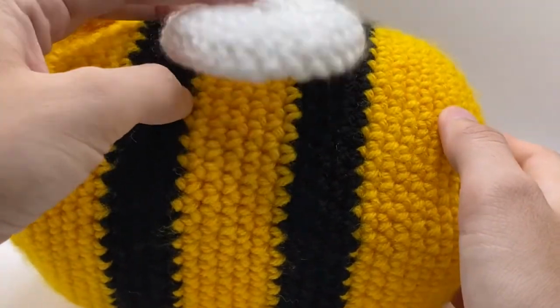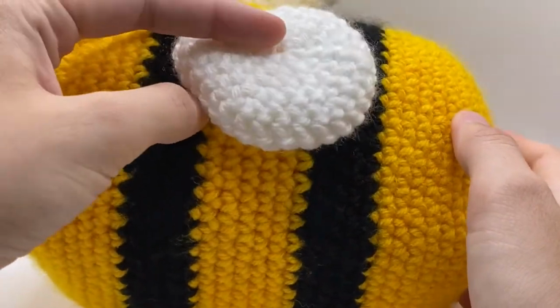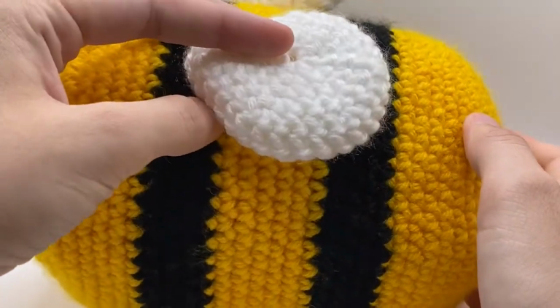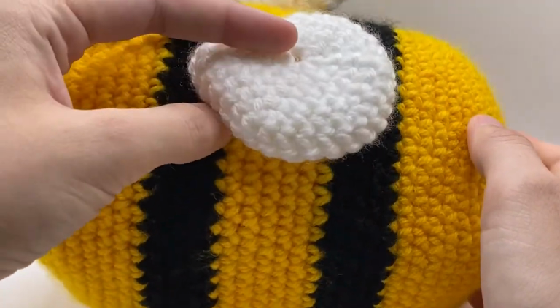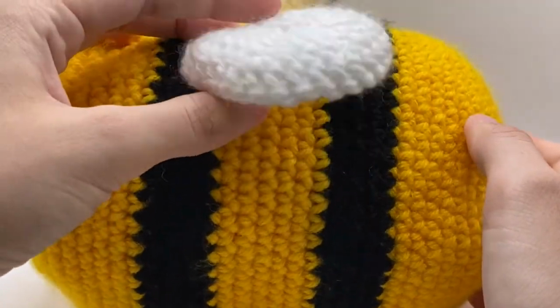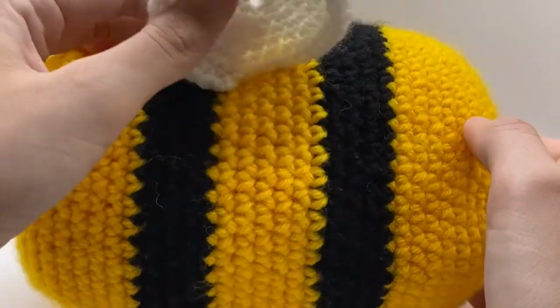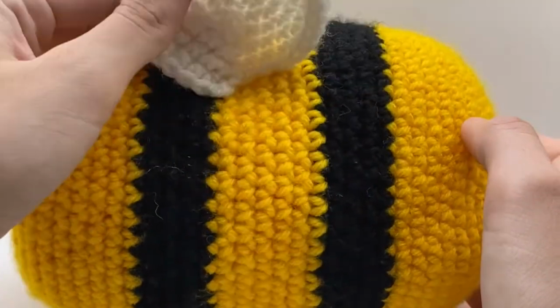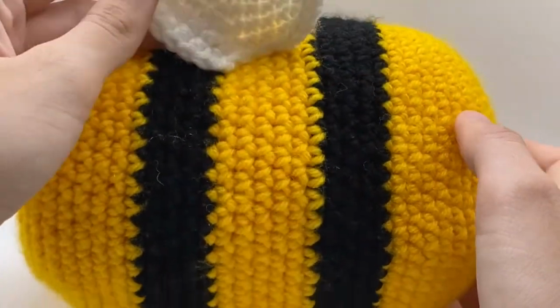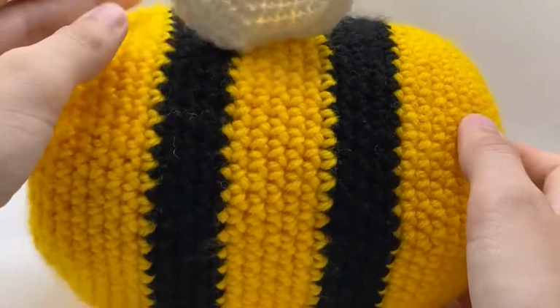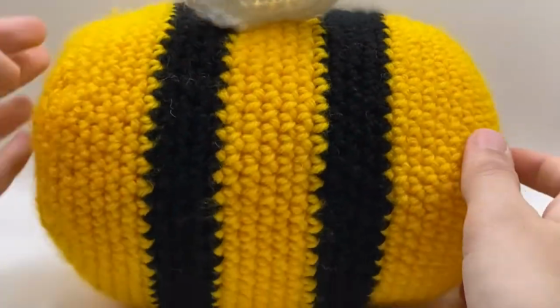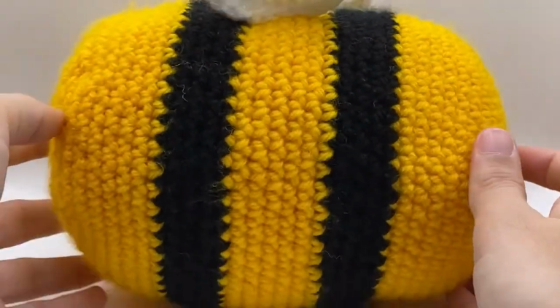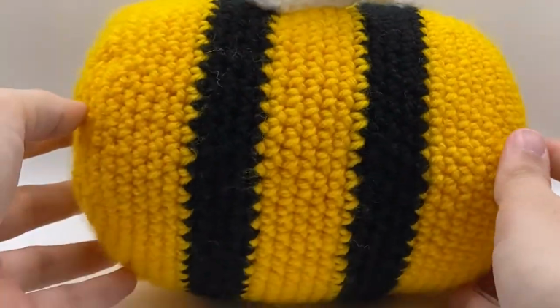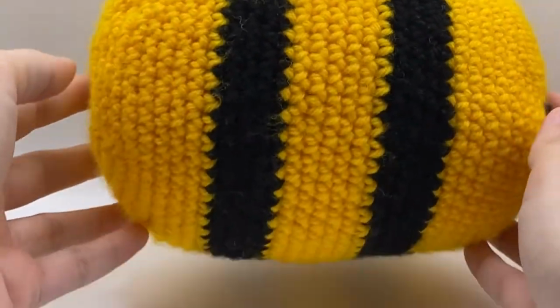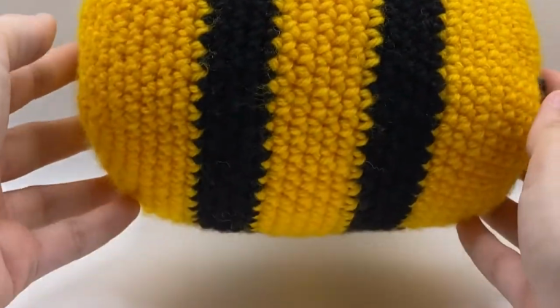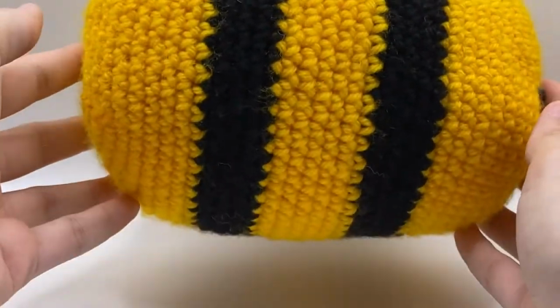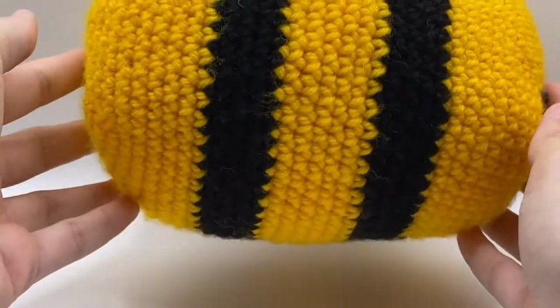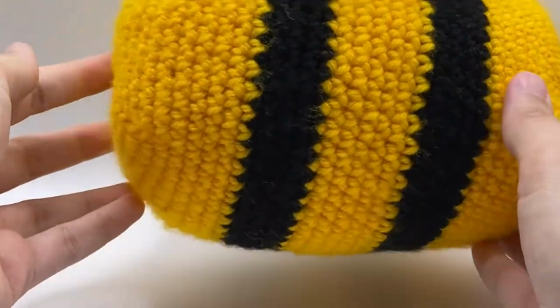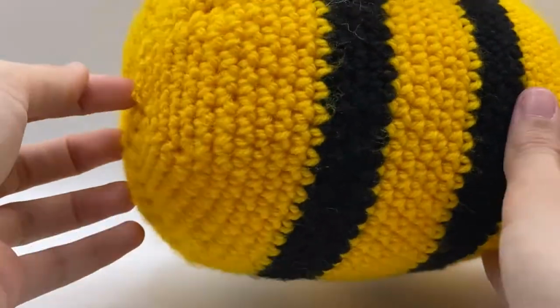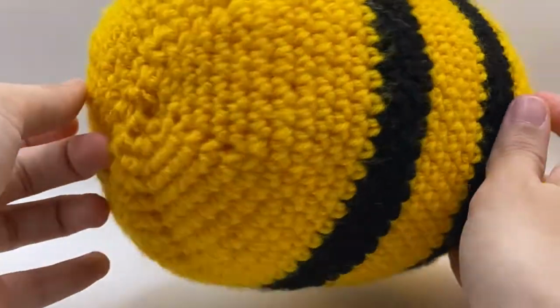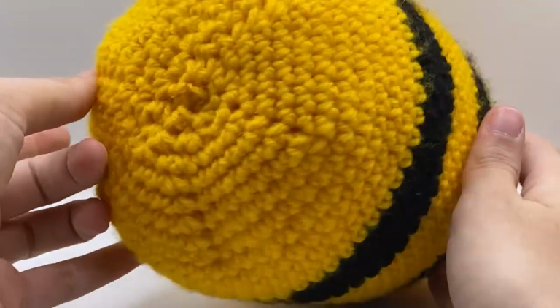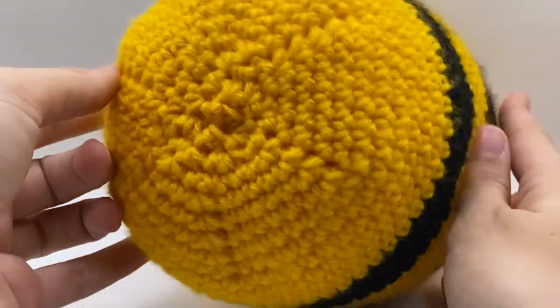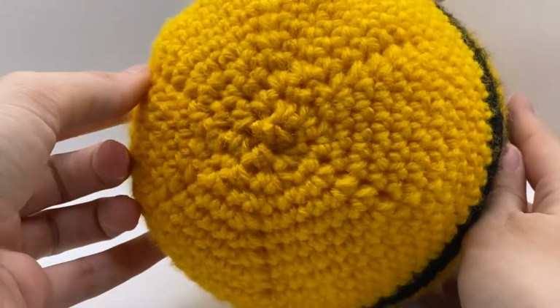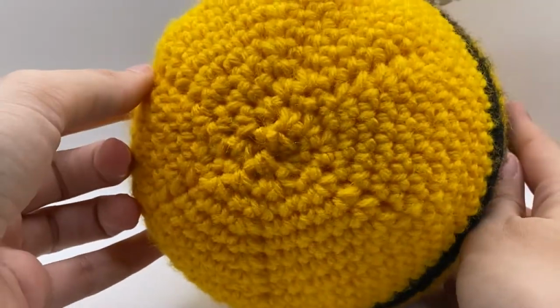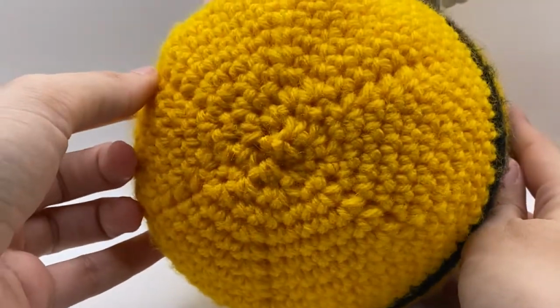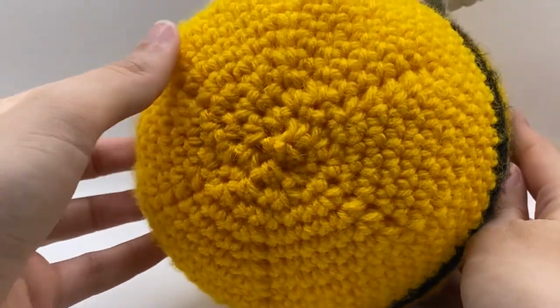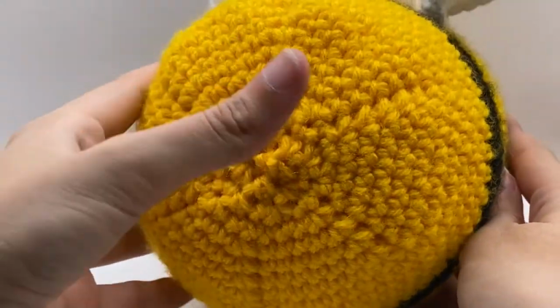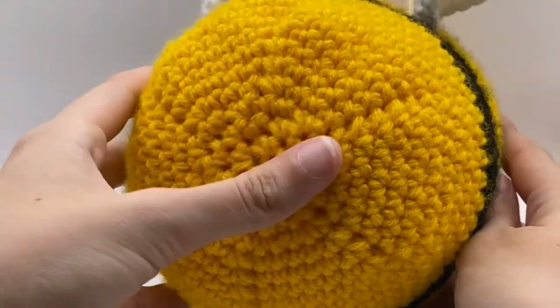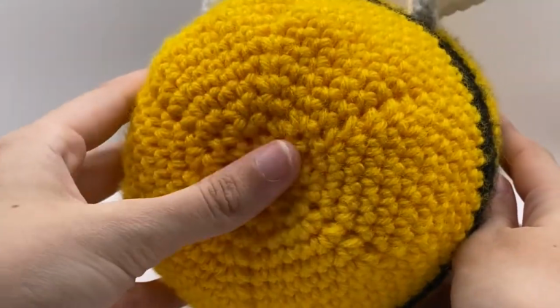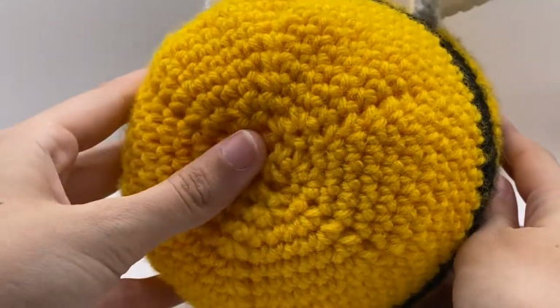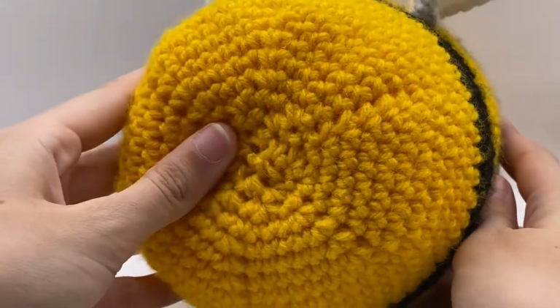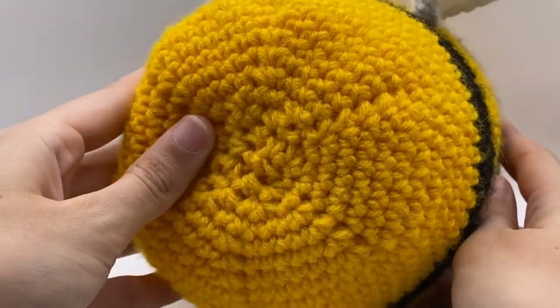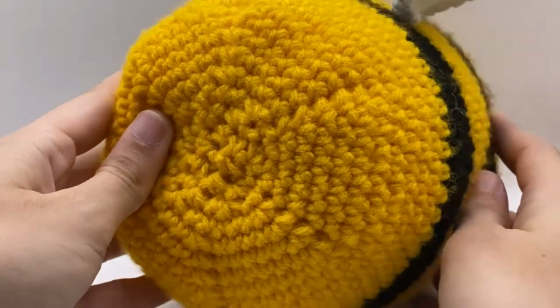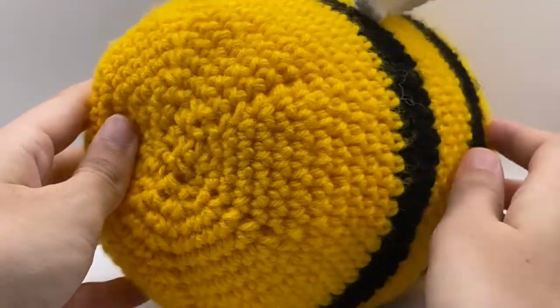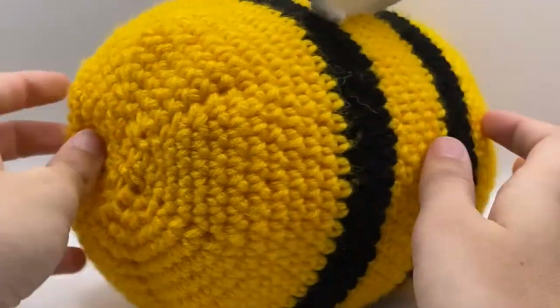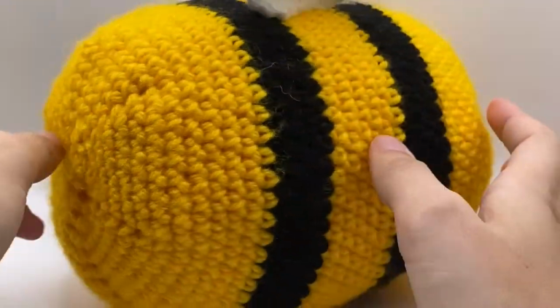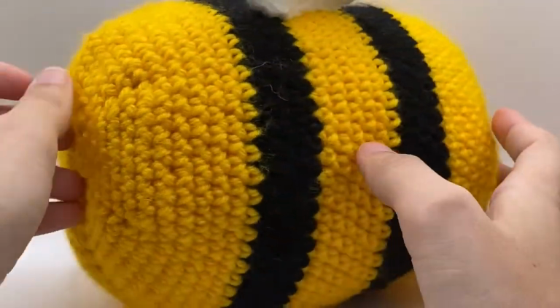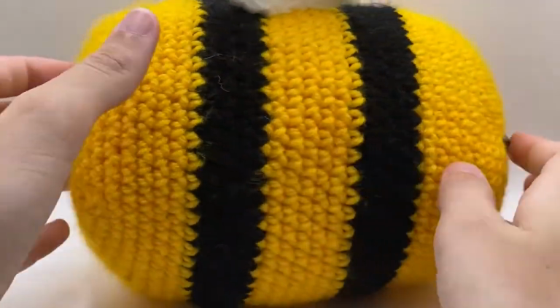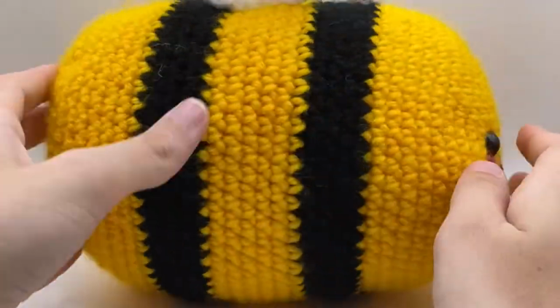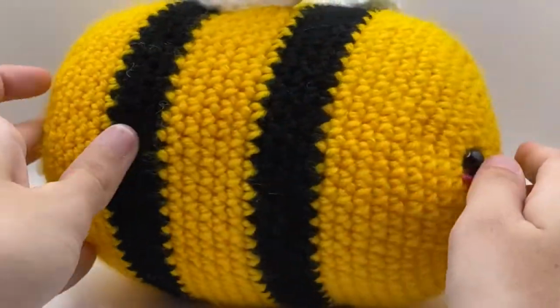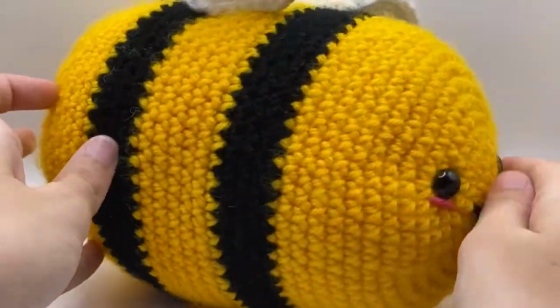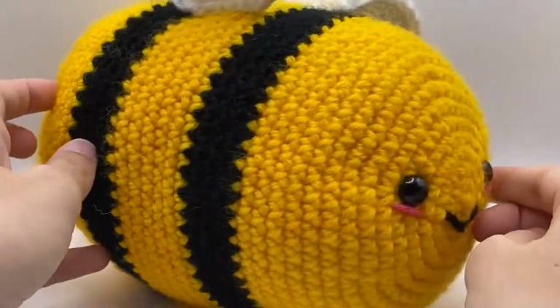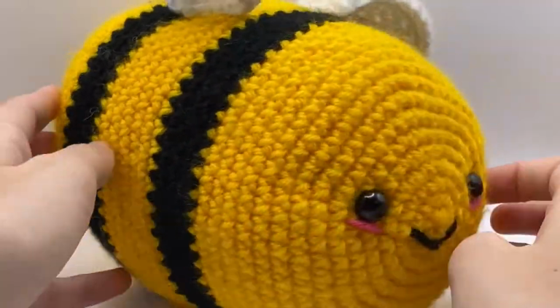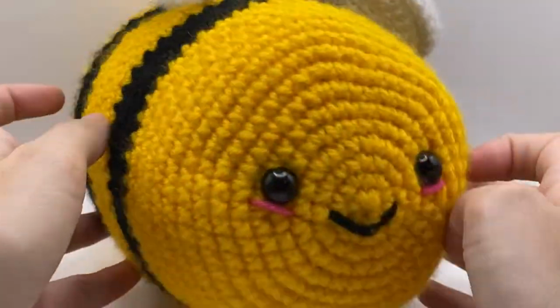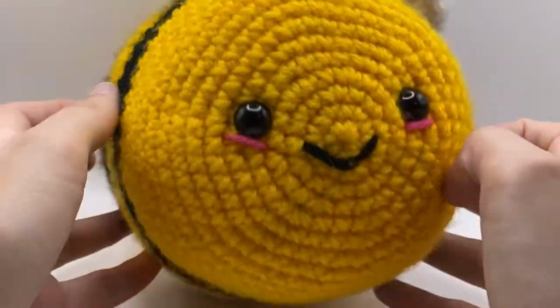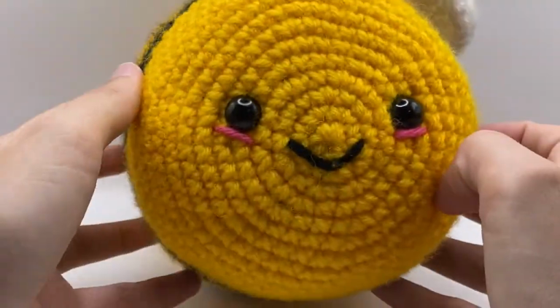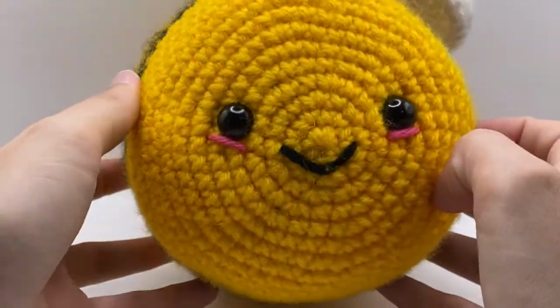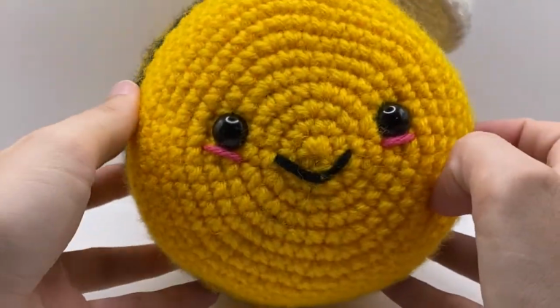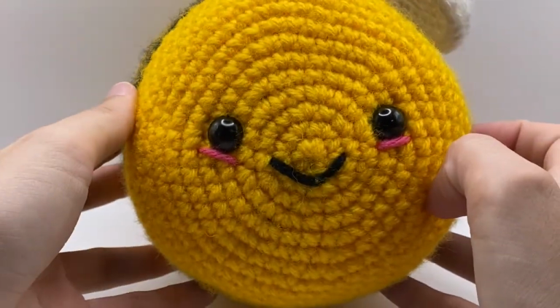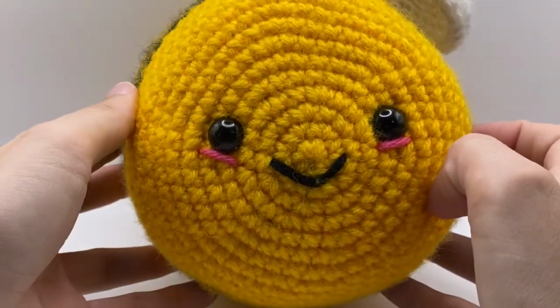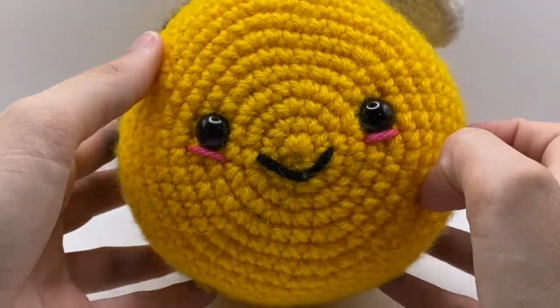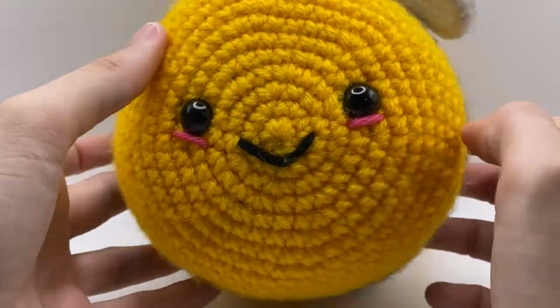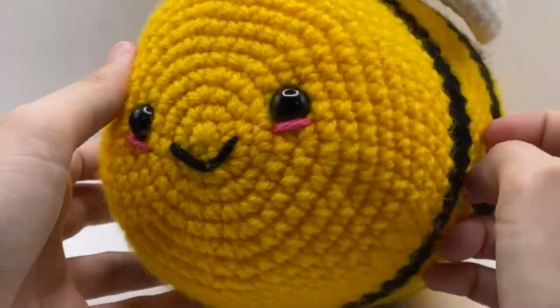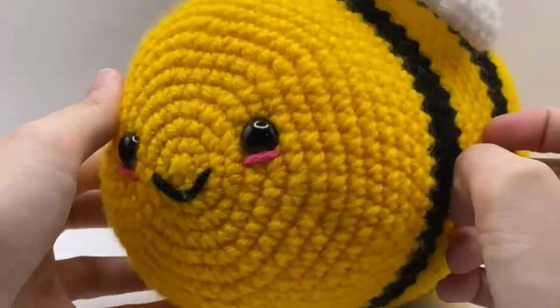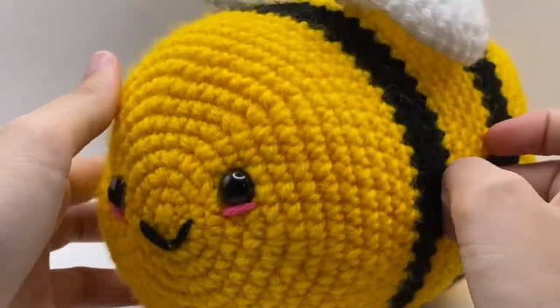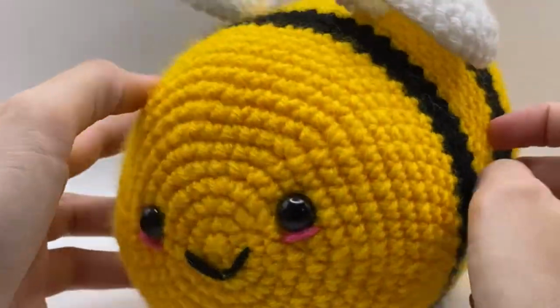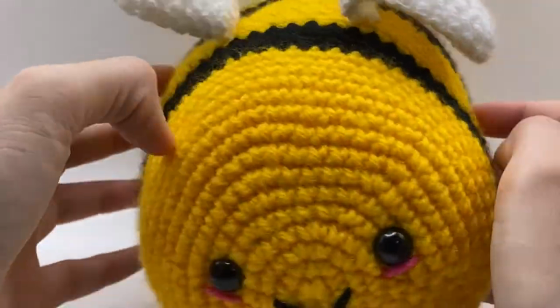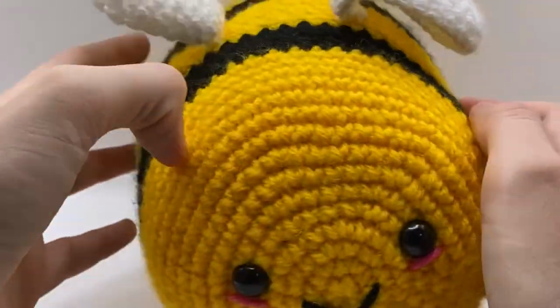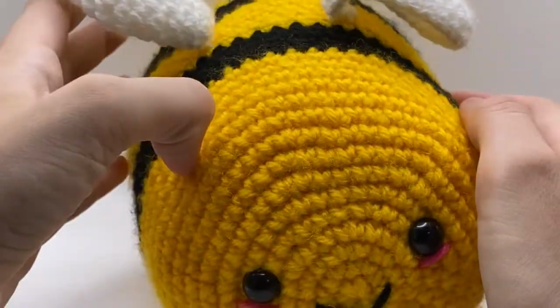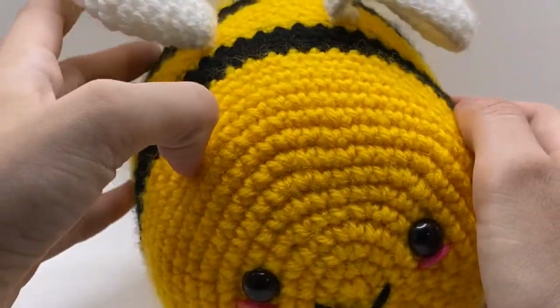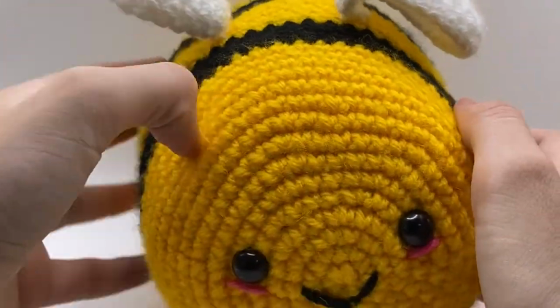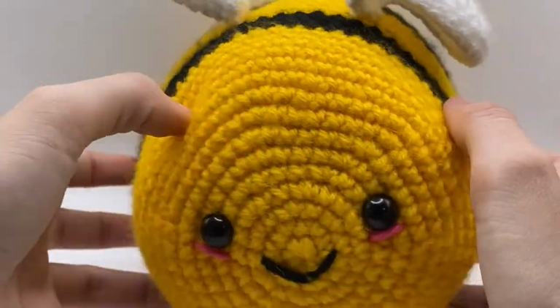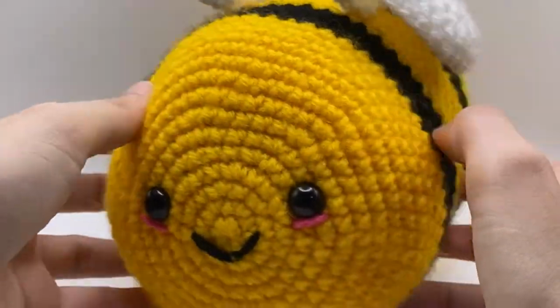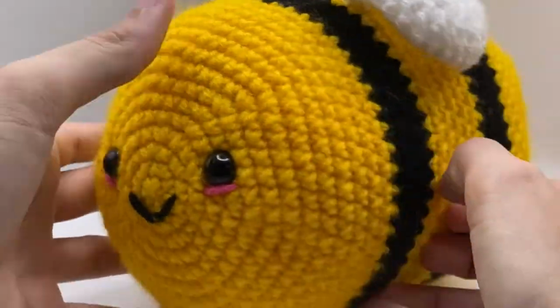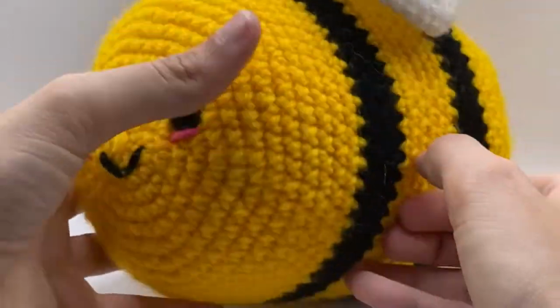And you have crocheted a bee! I hope you enjoyed this tutorial — please reach out to me if you have any questions or concerns.